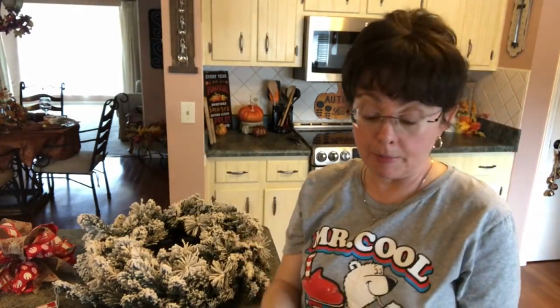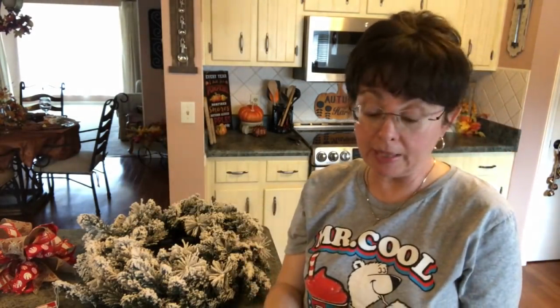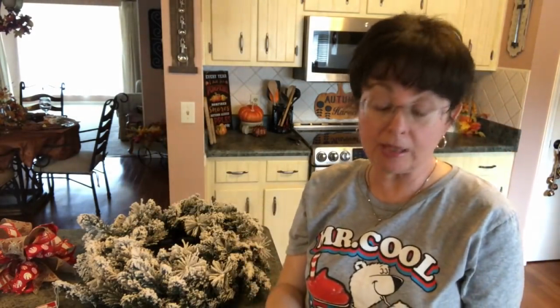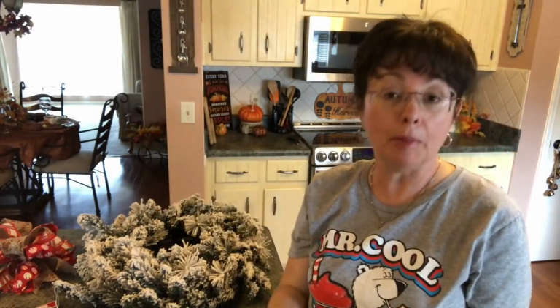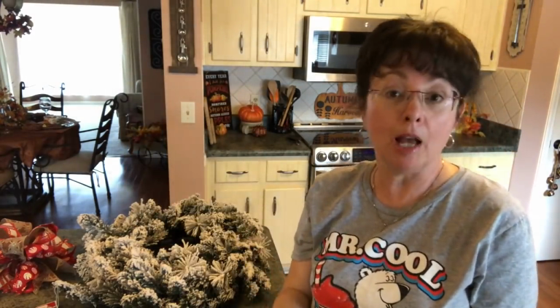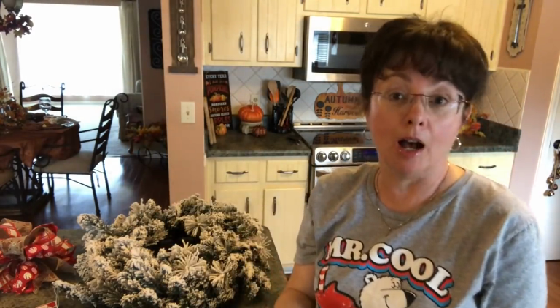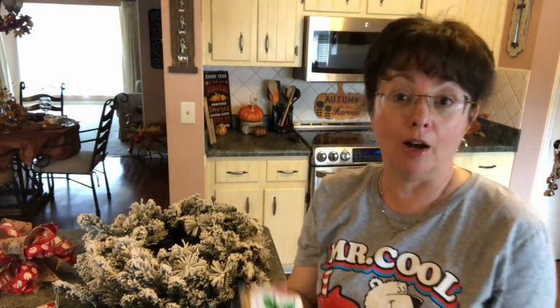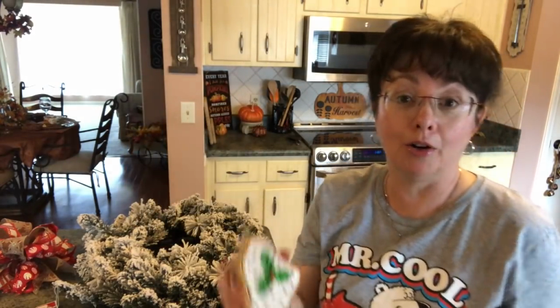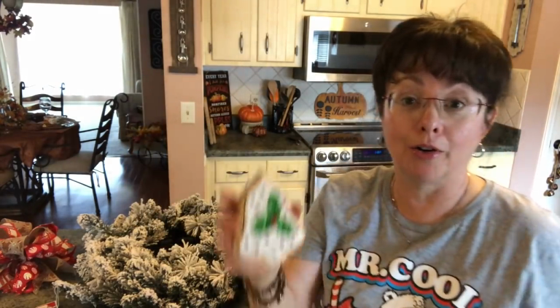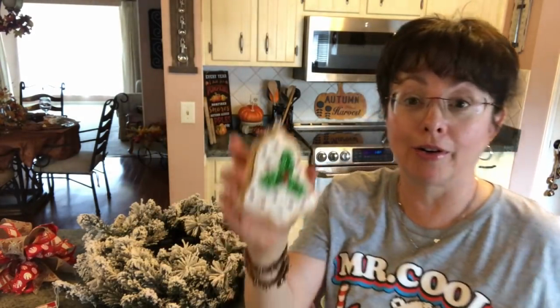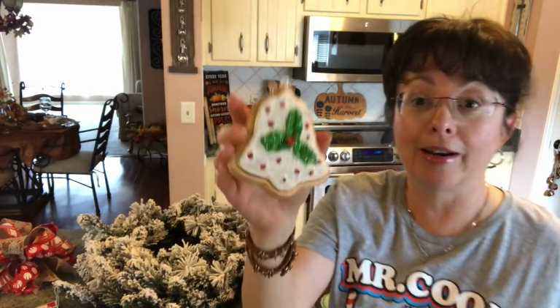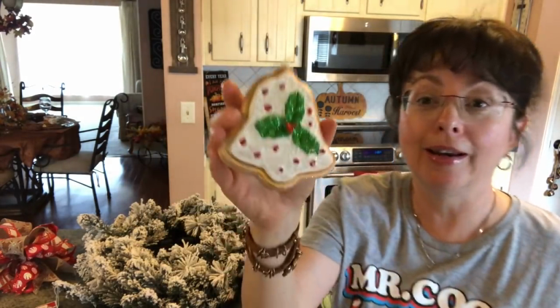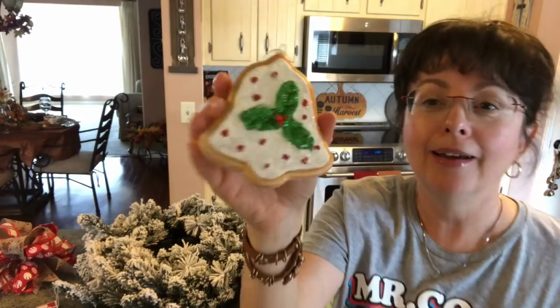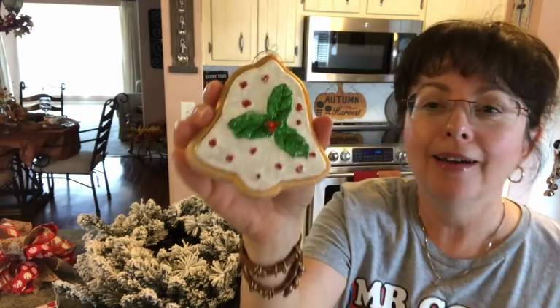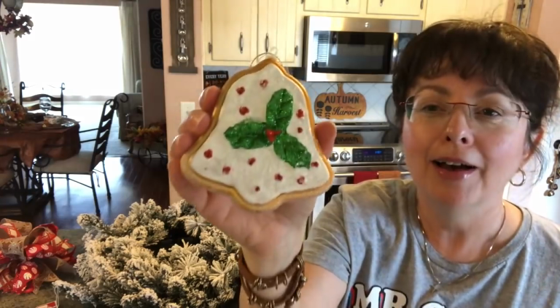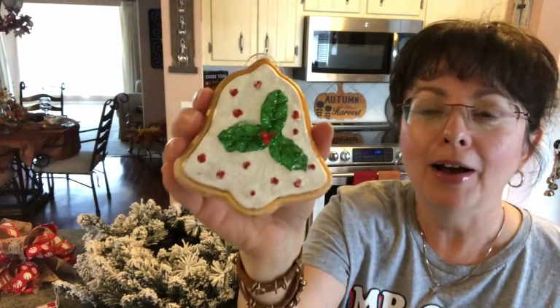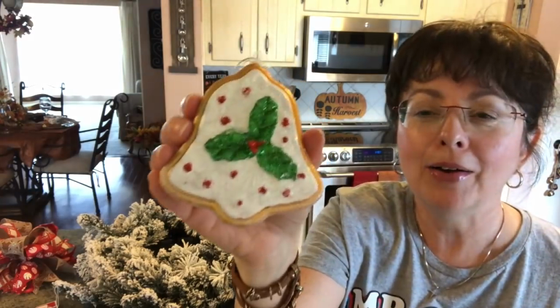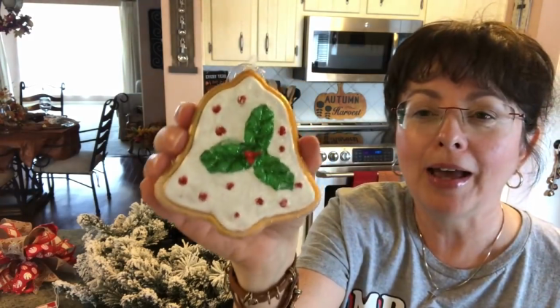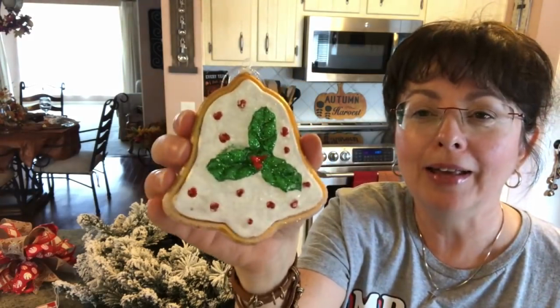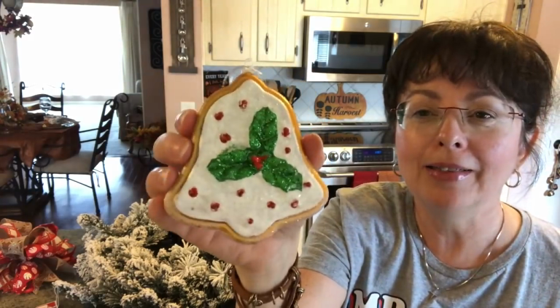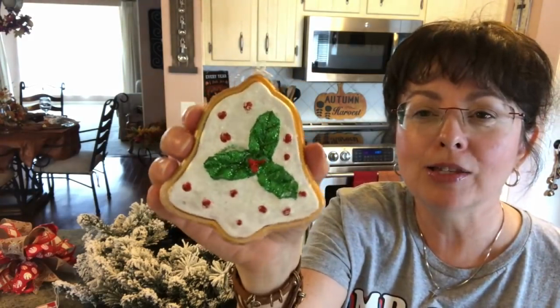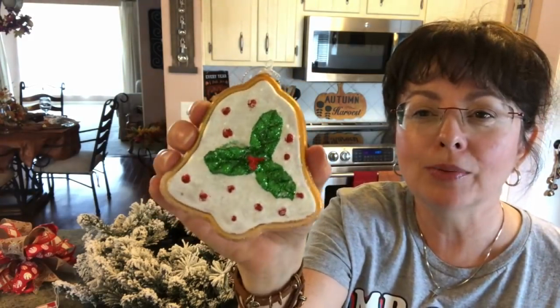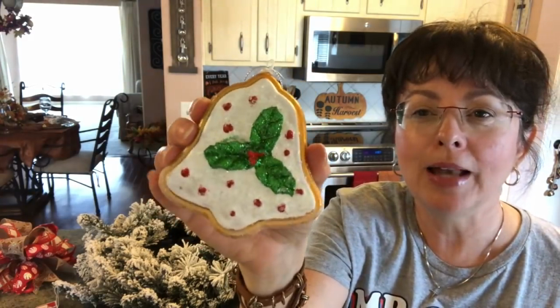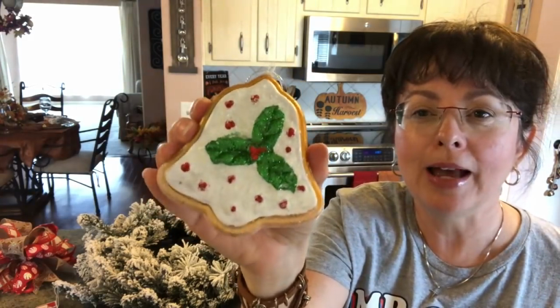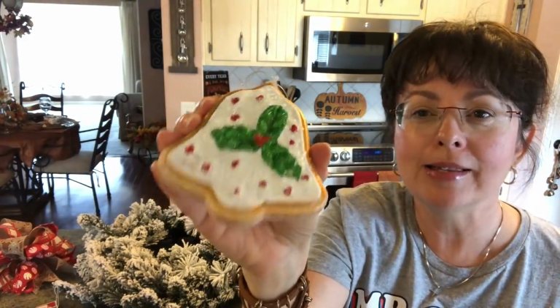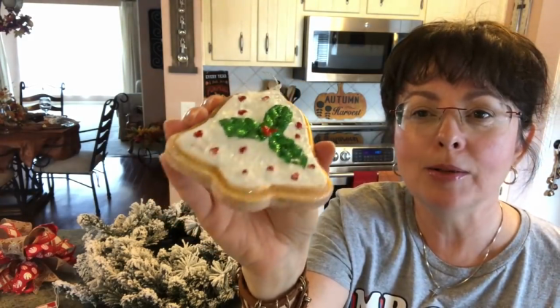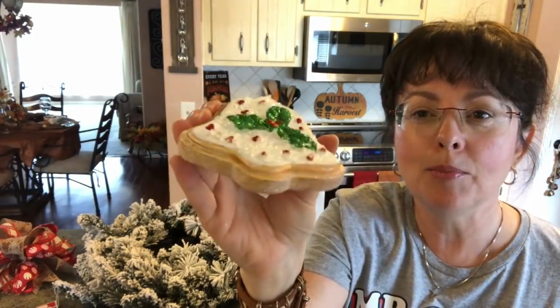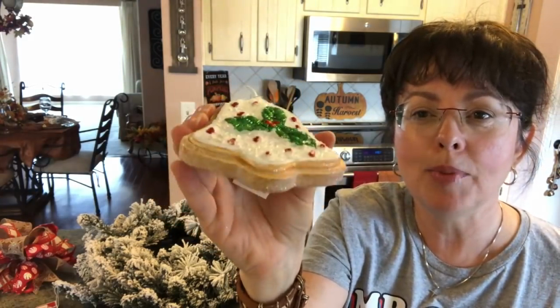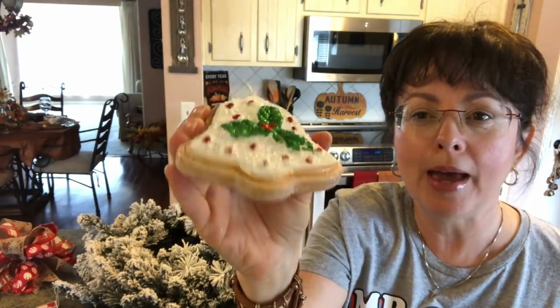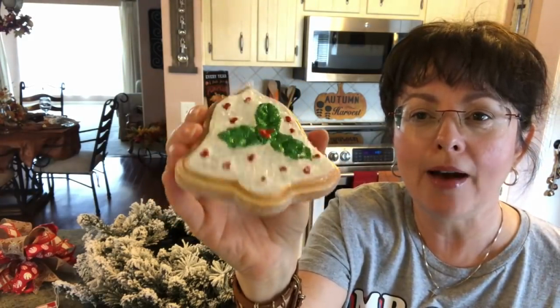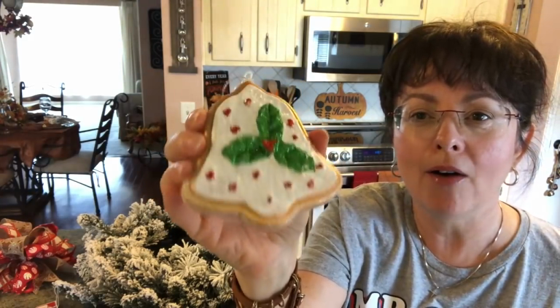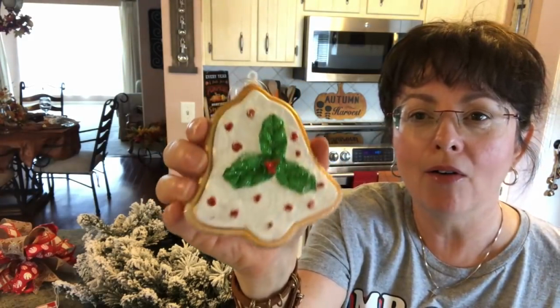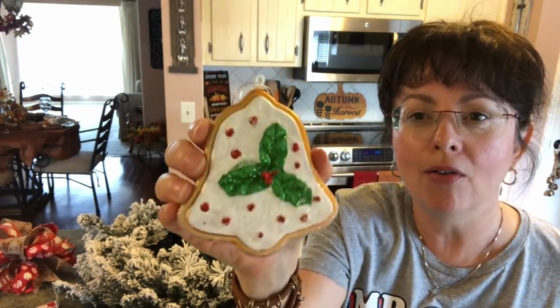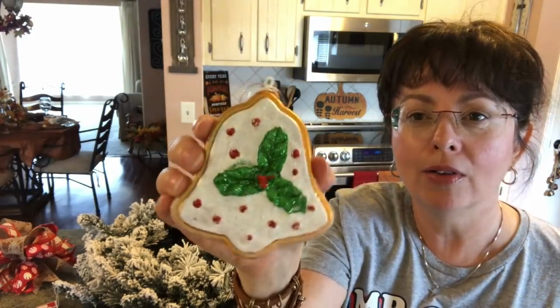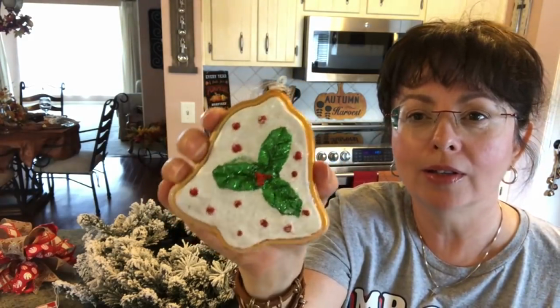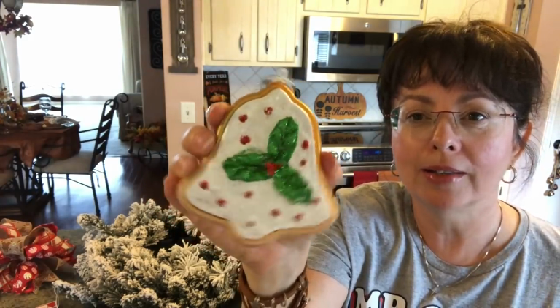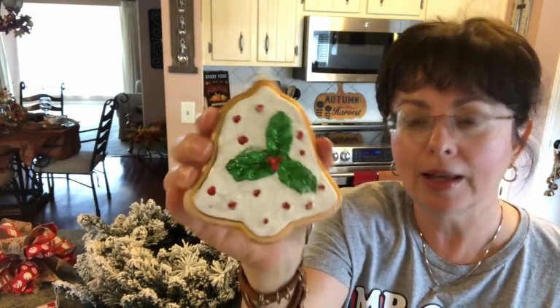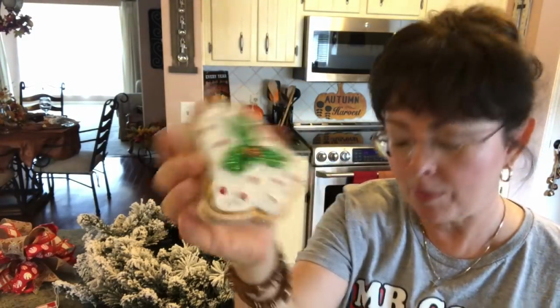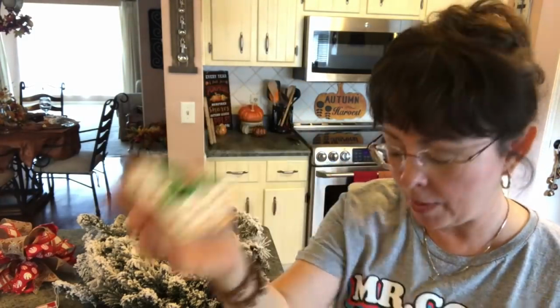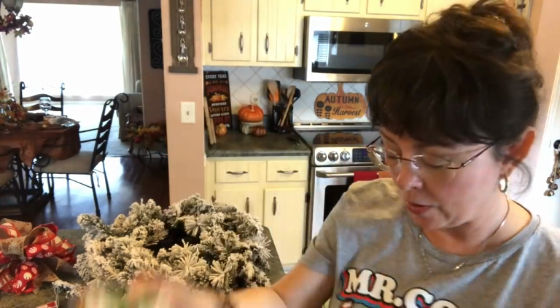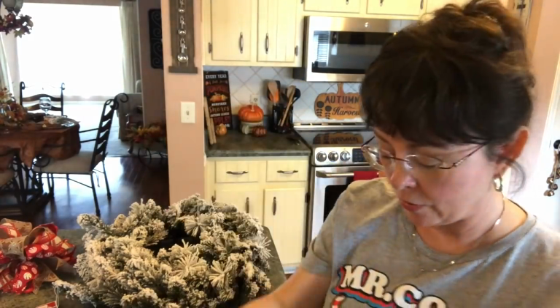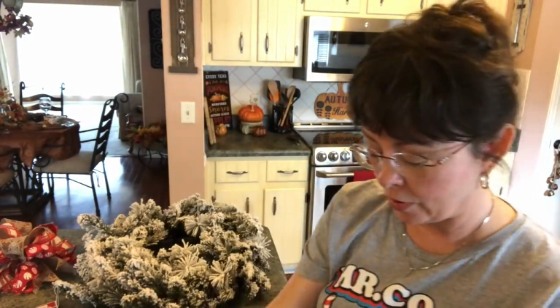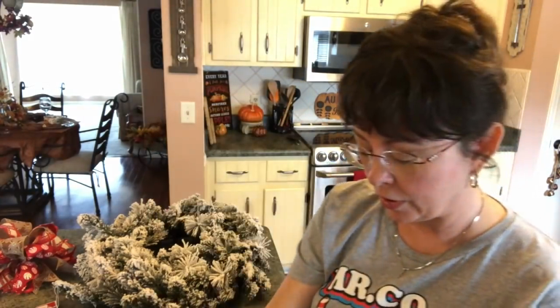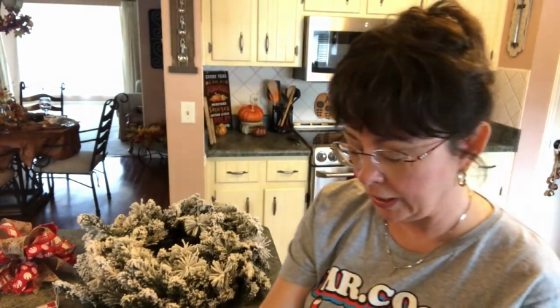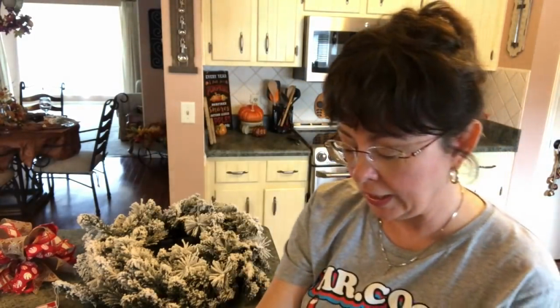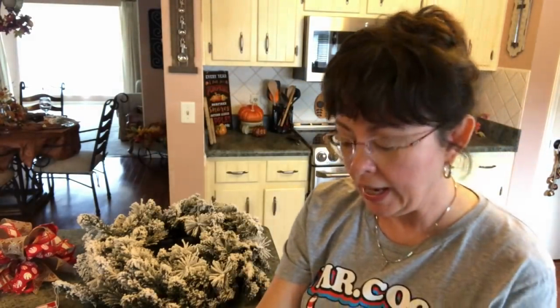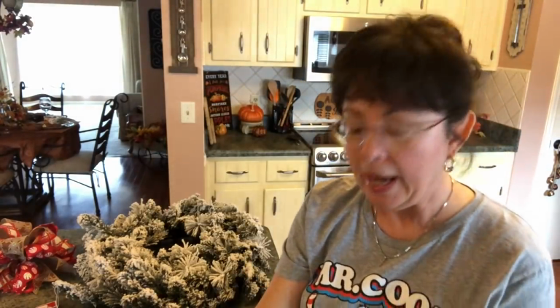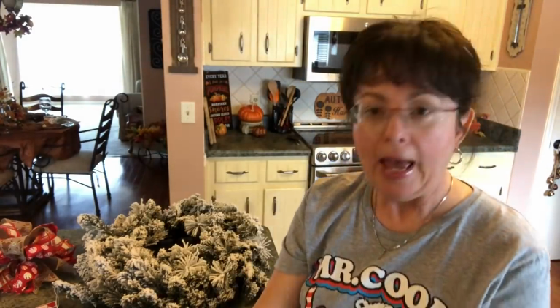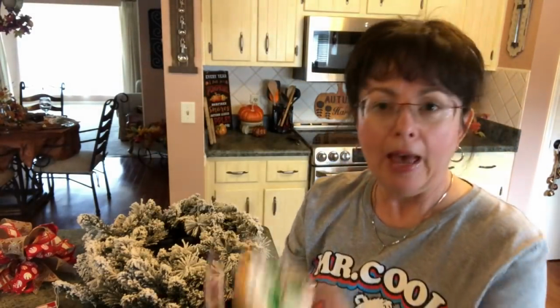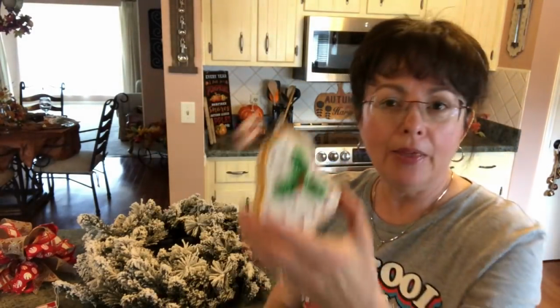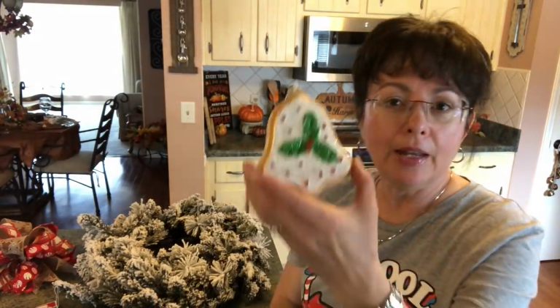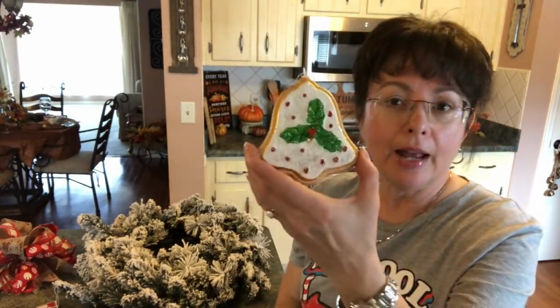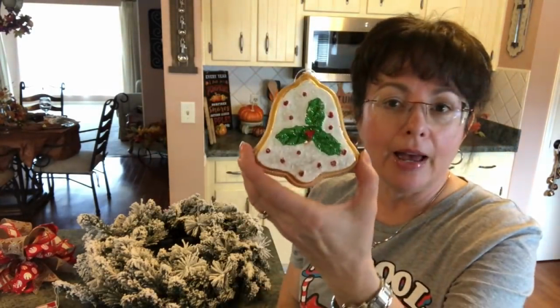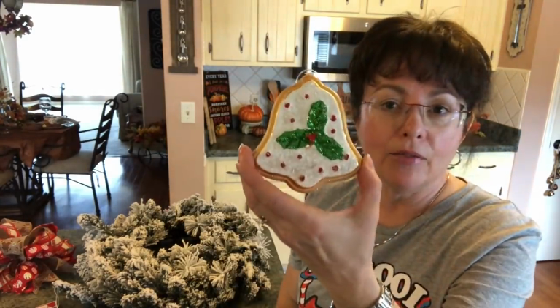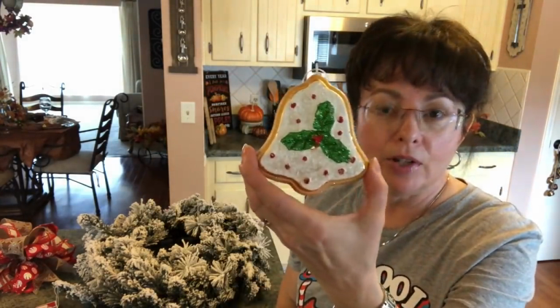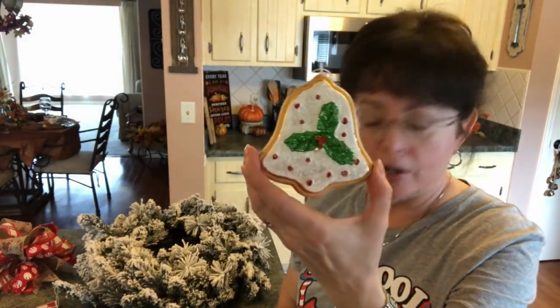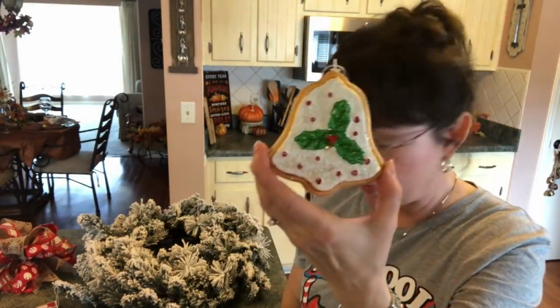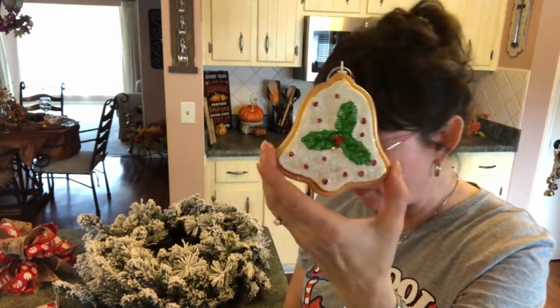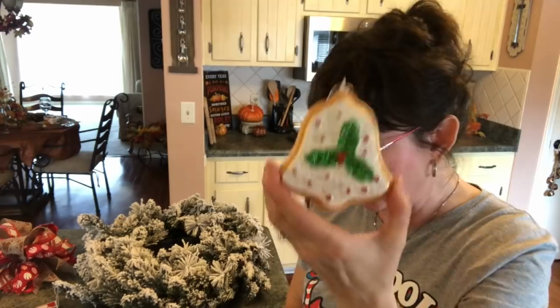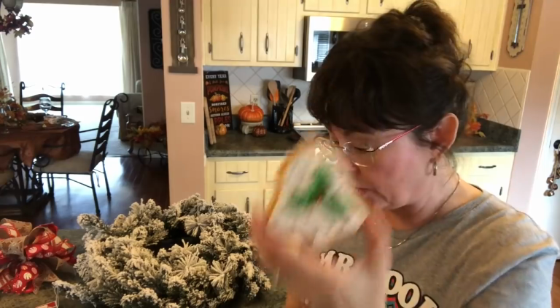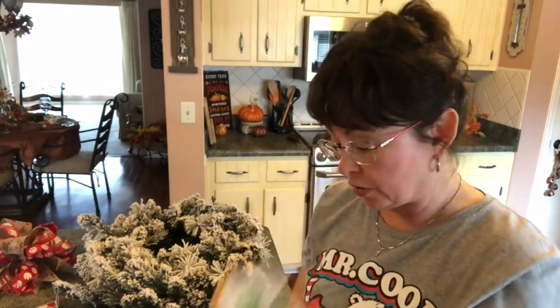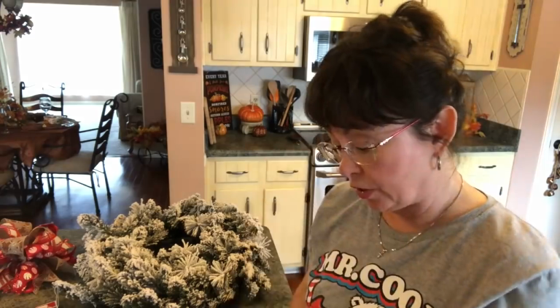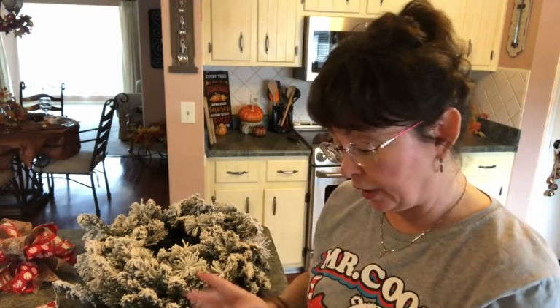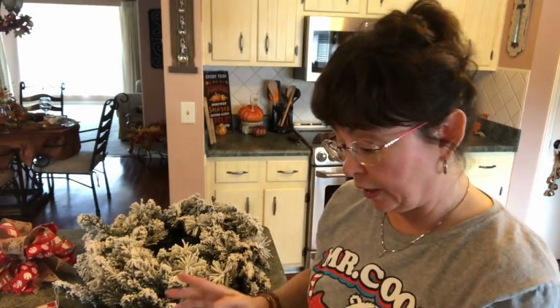It makes me hungry! This one has a bell — looks like a bell cookie. And then I have another bell cookie.